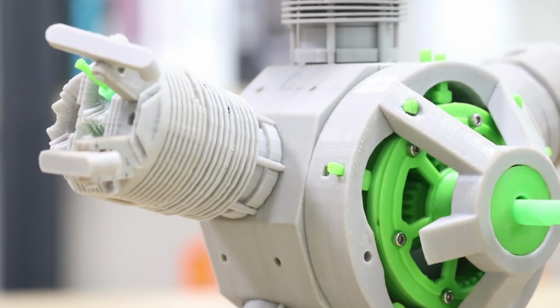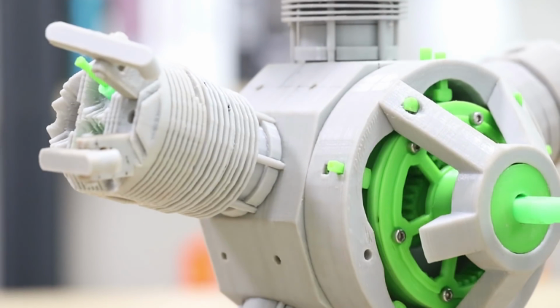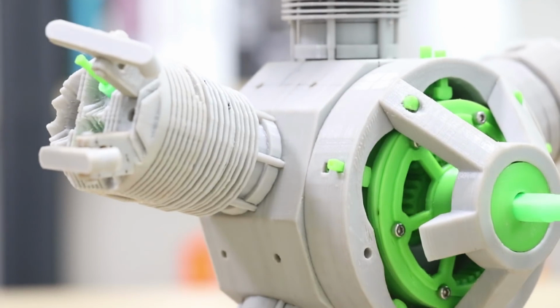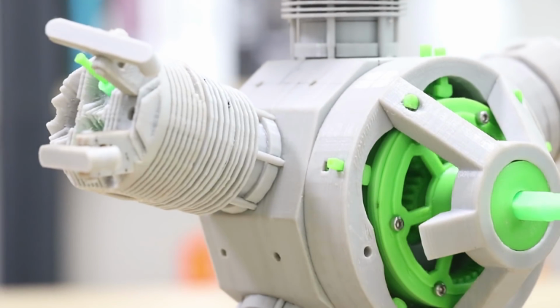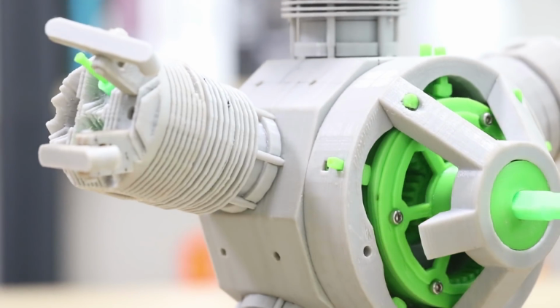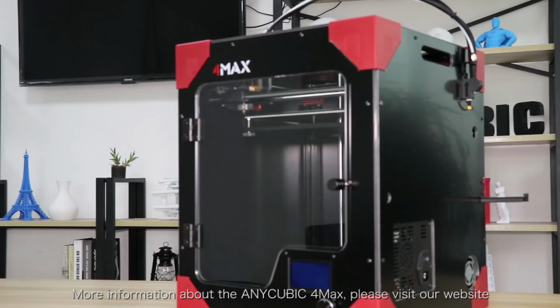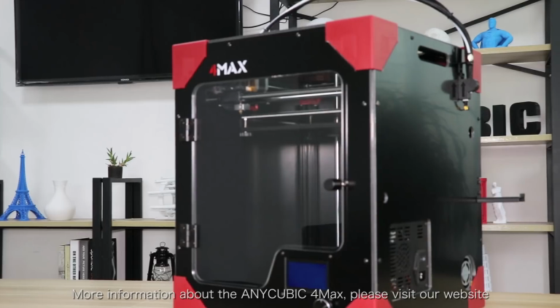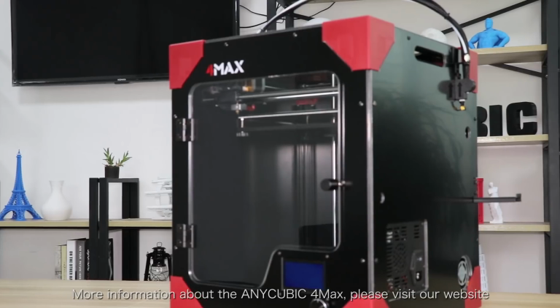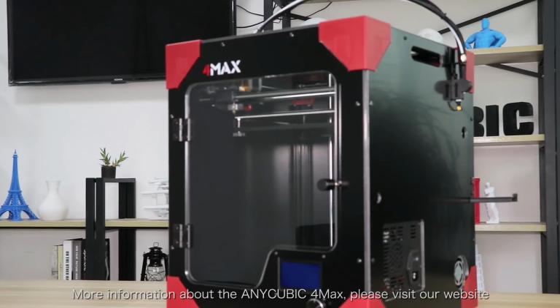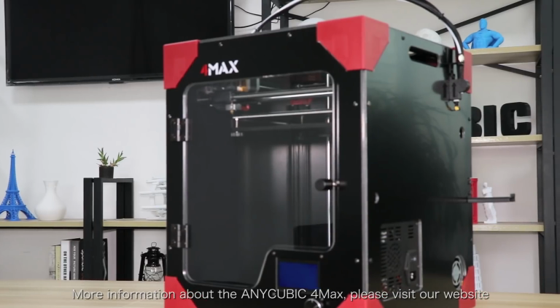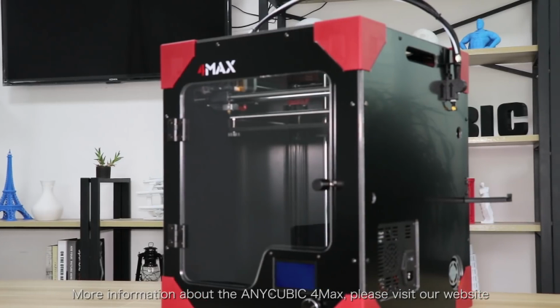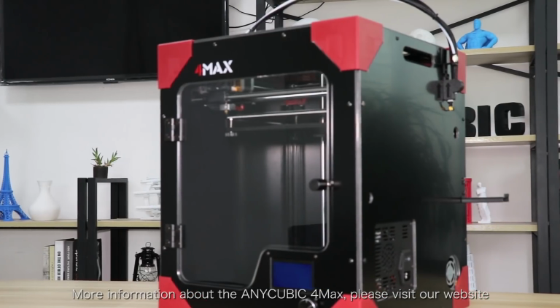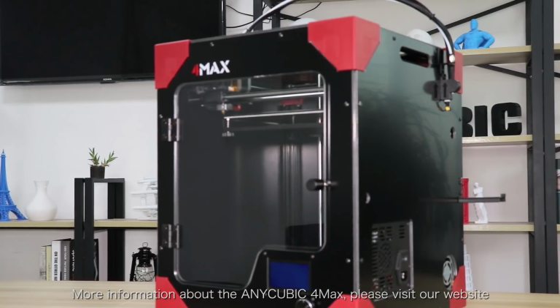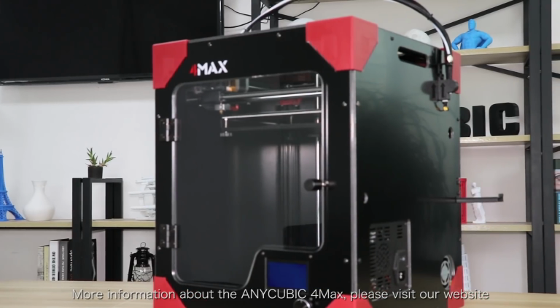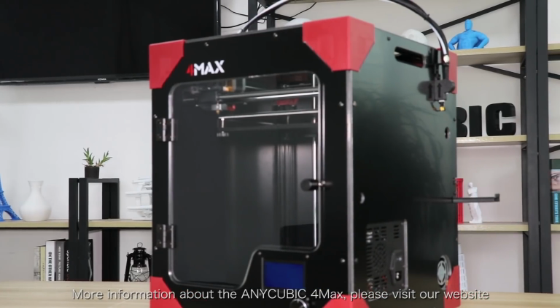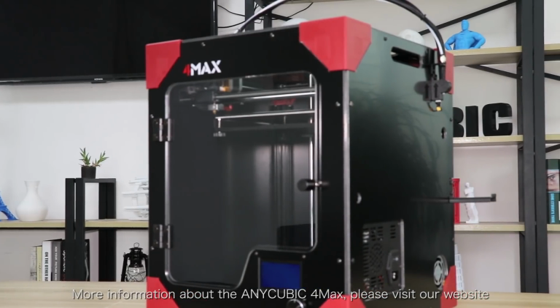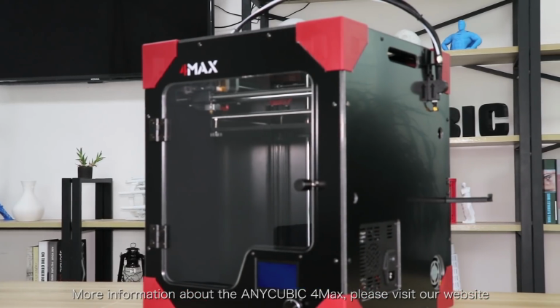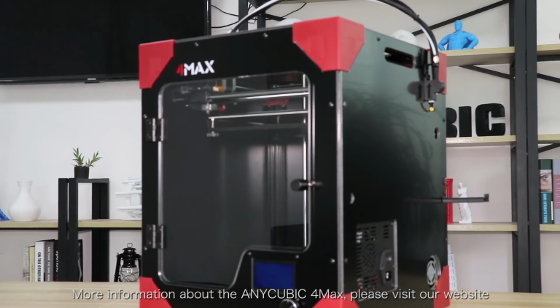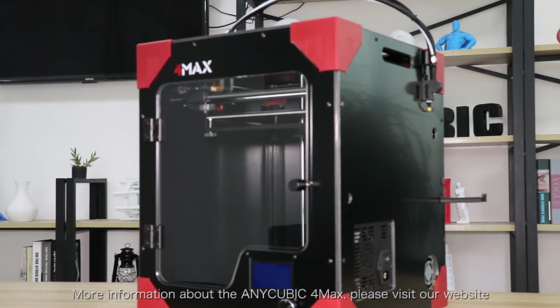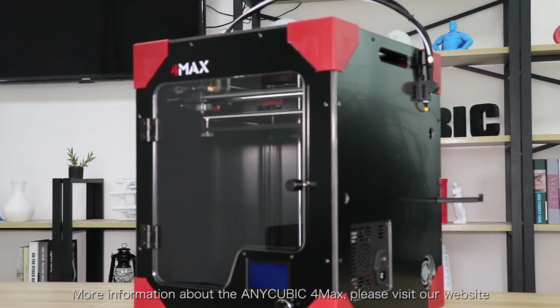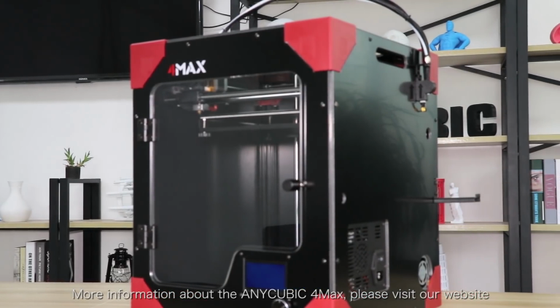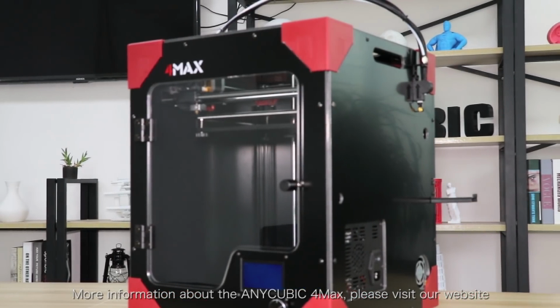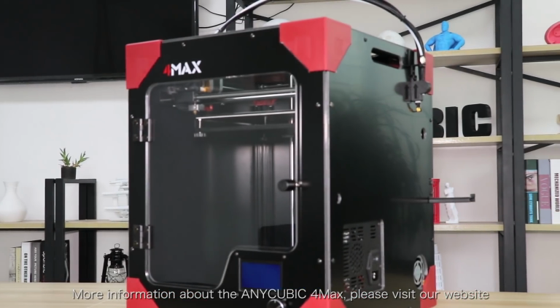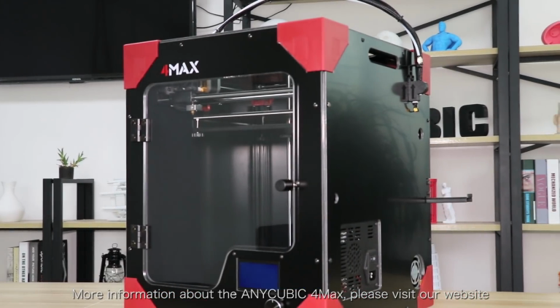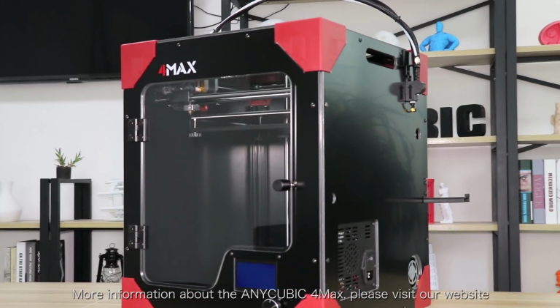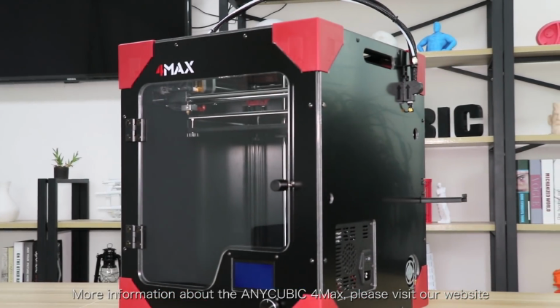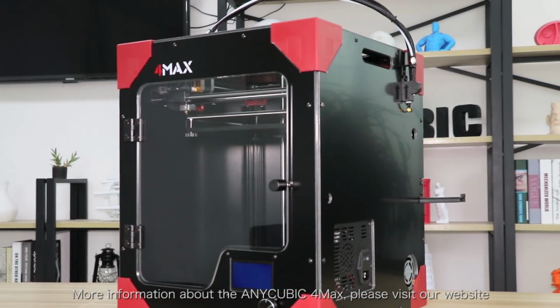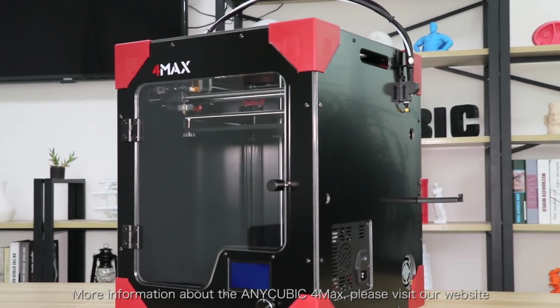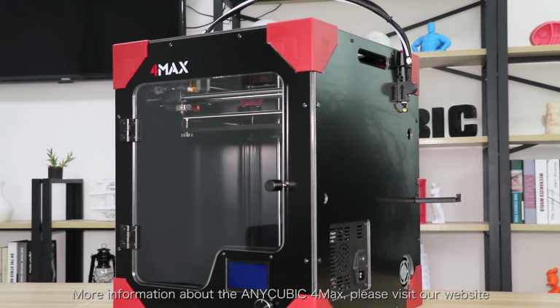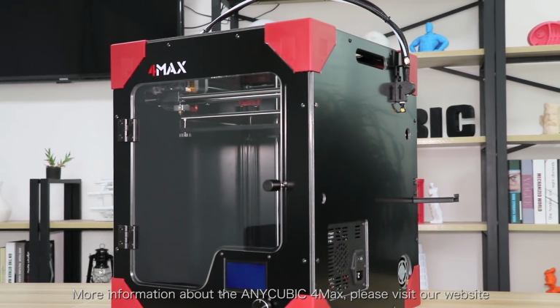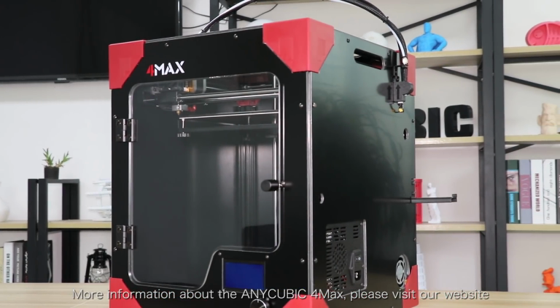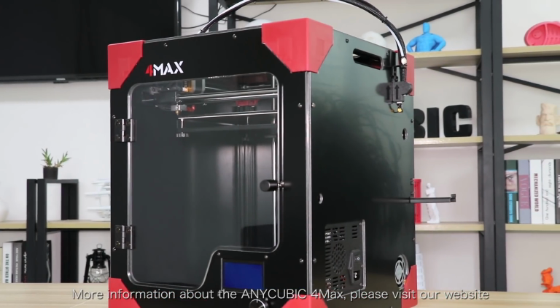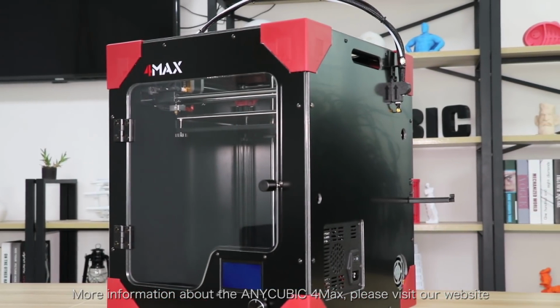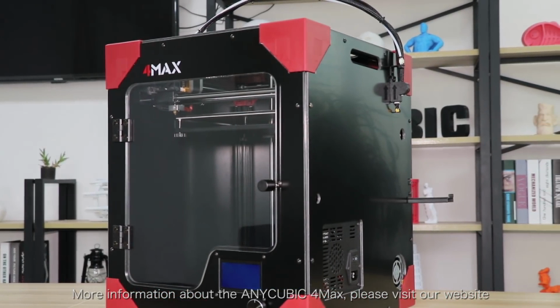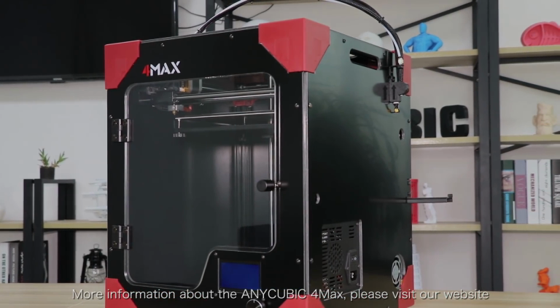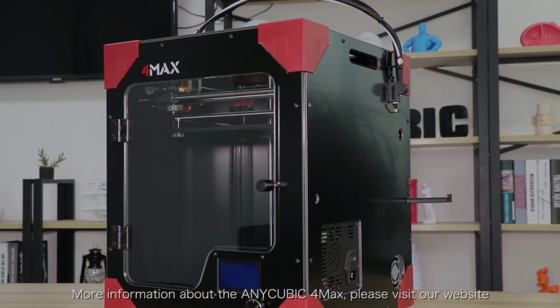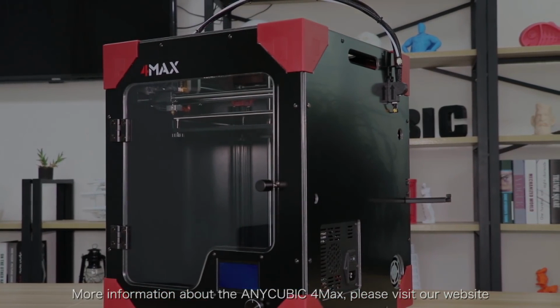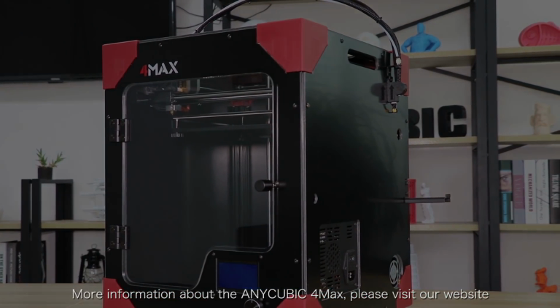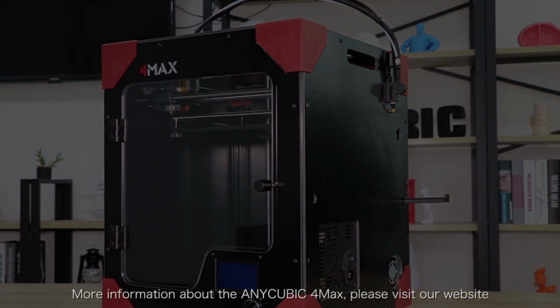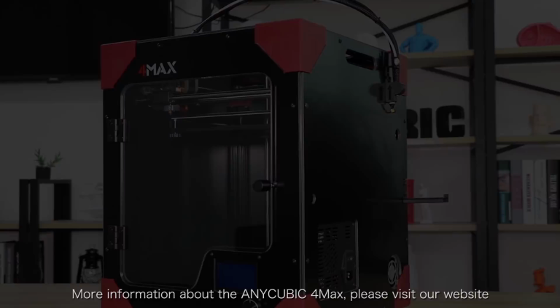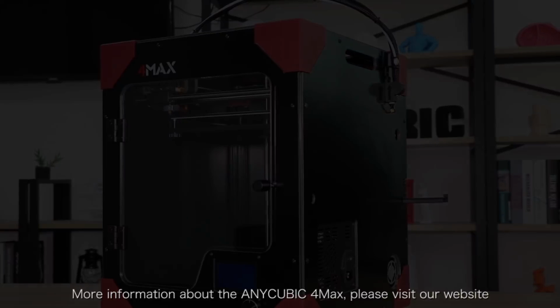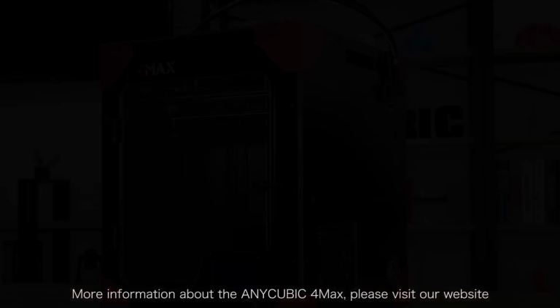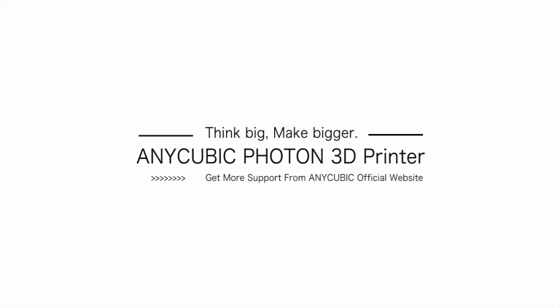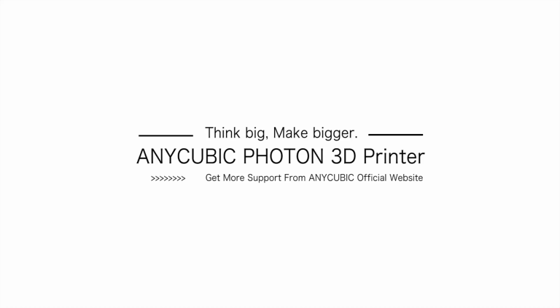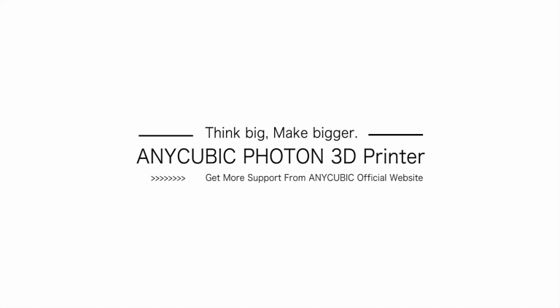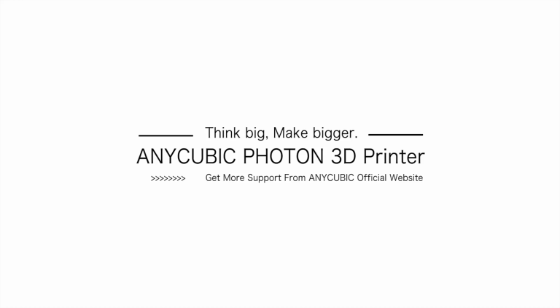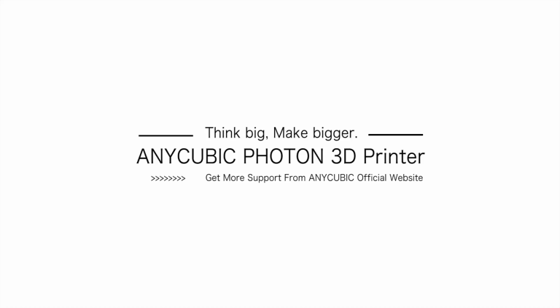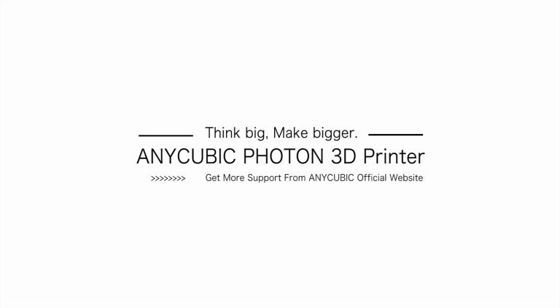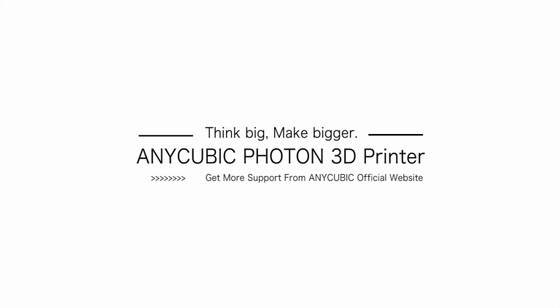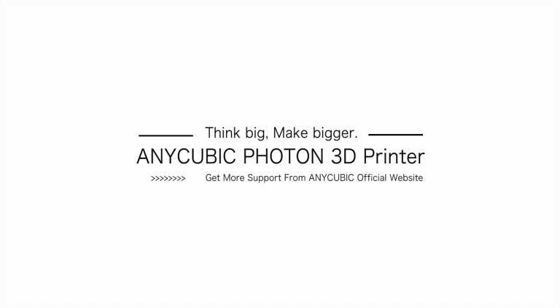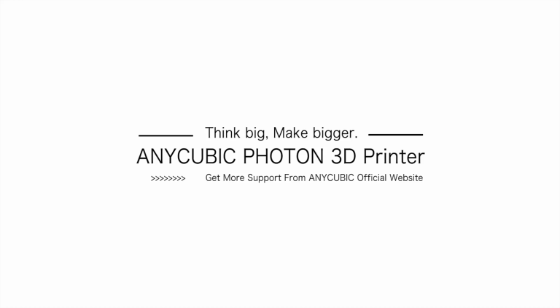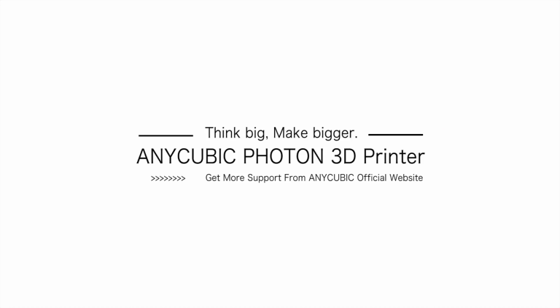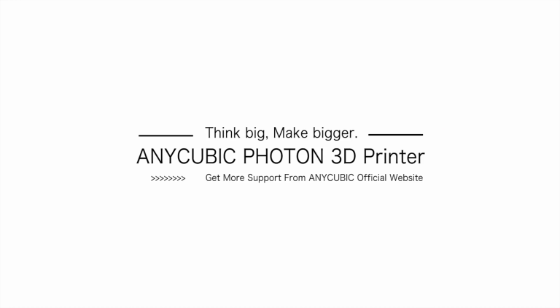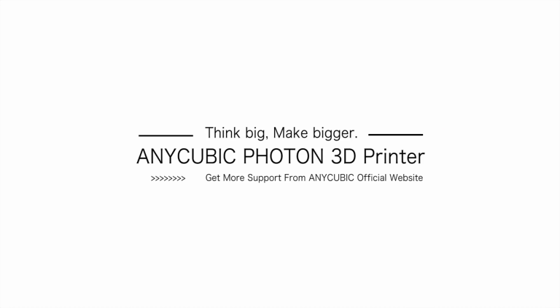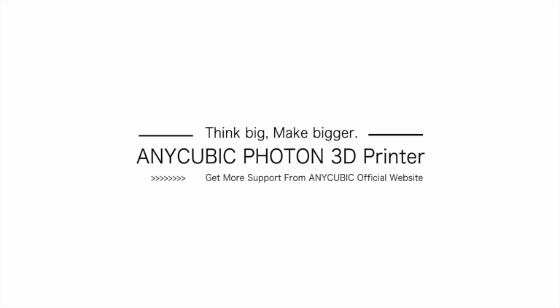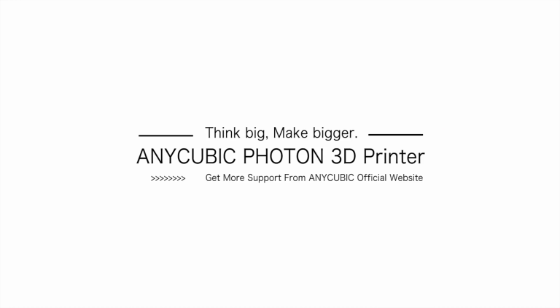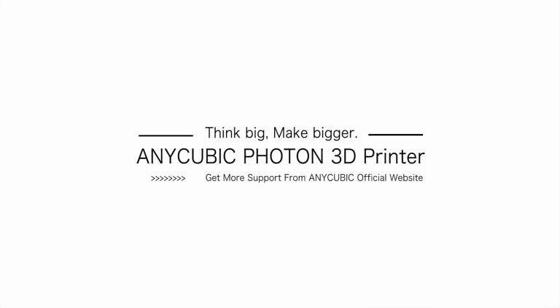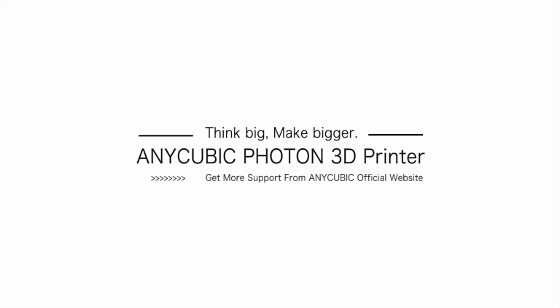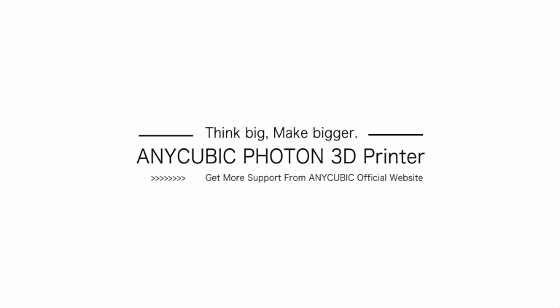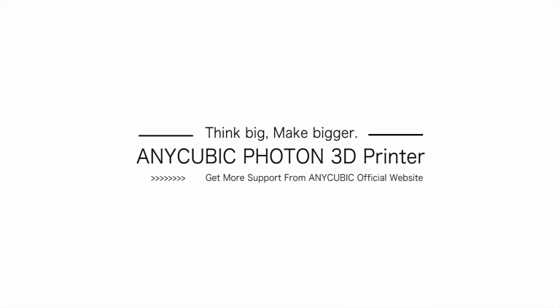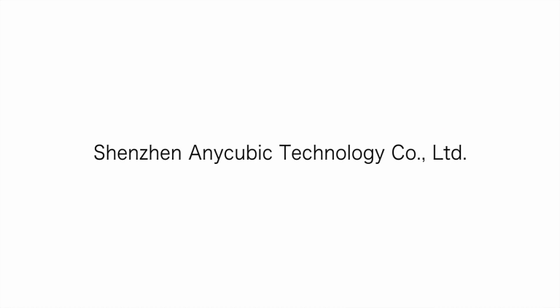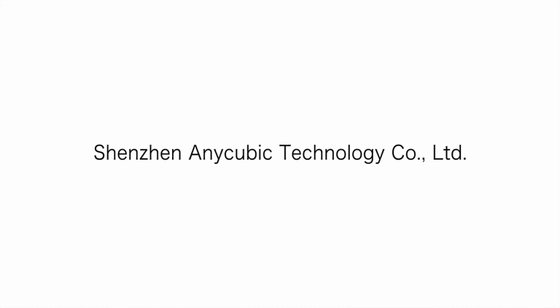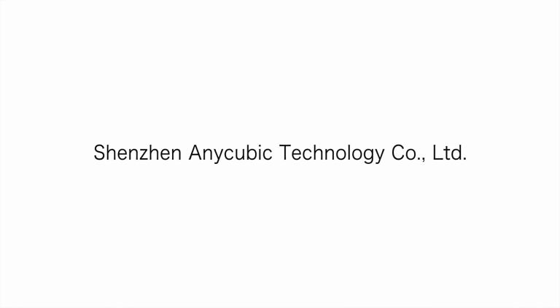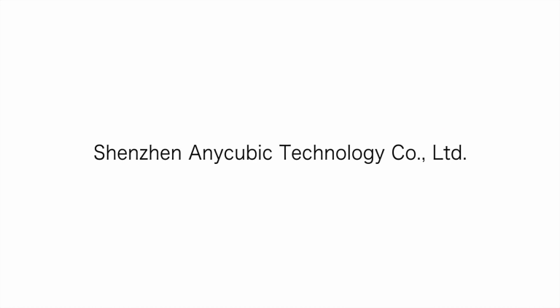For more information about the Cubic 4MAX, please visit our website or online shops. Thank you.